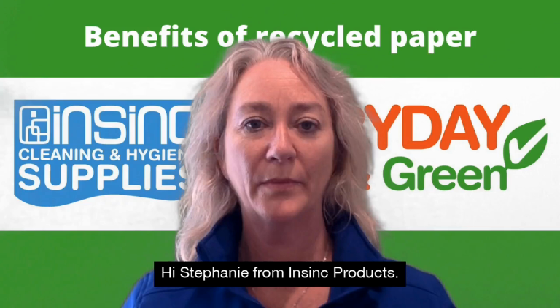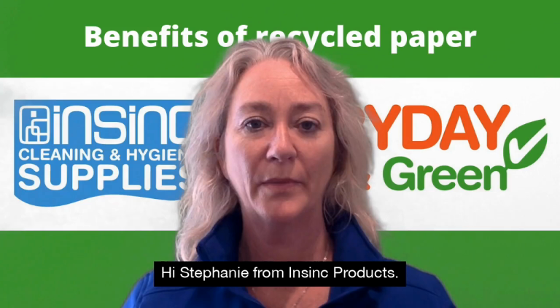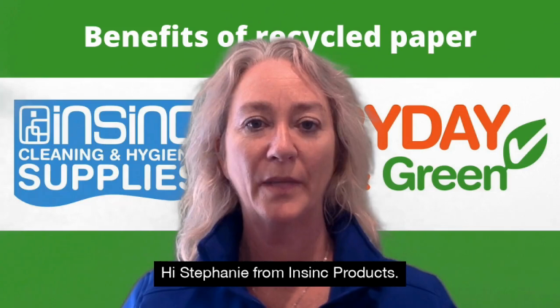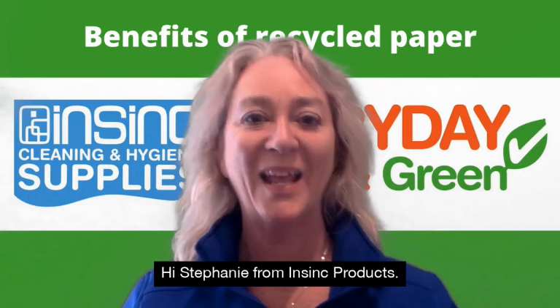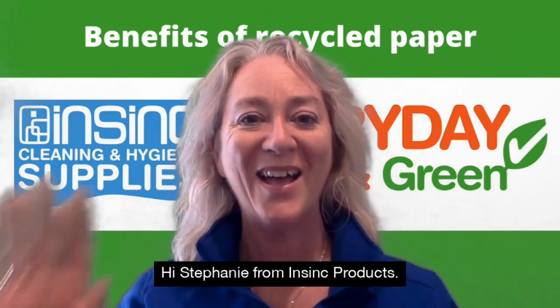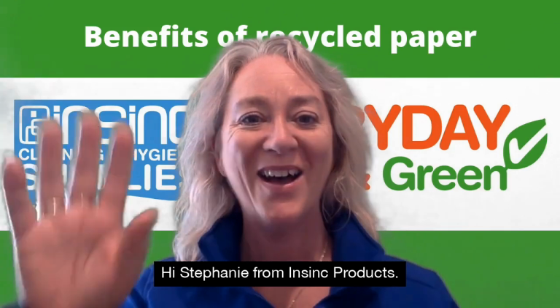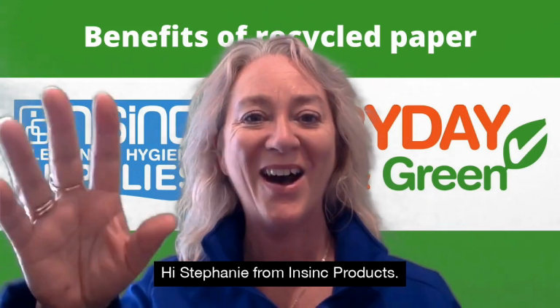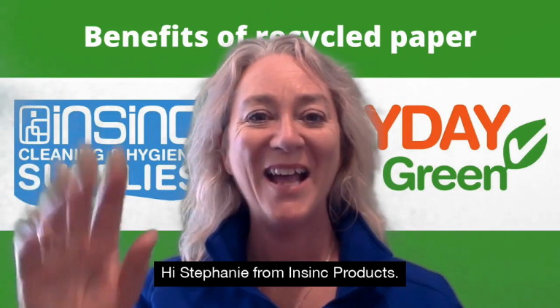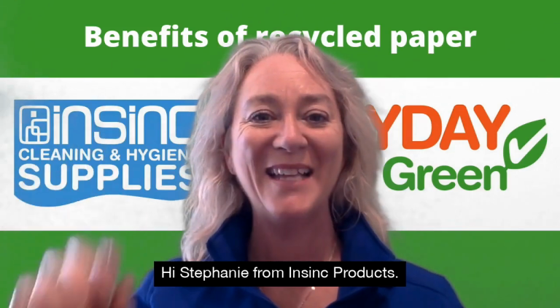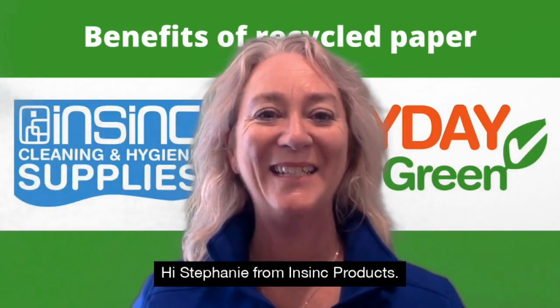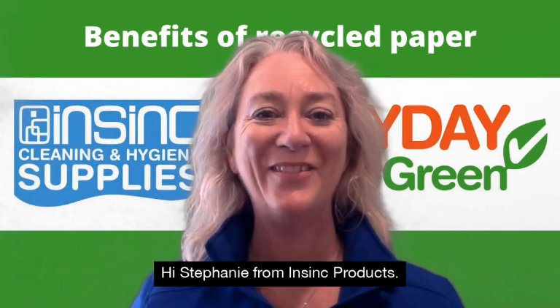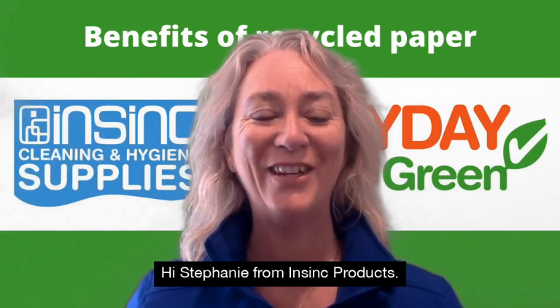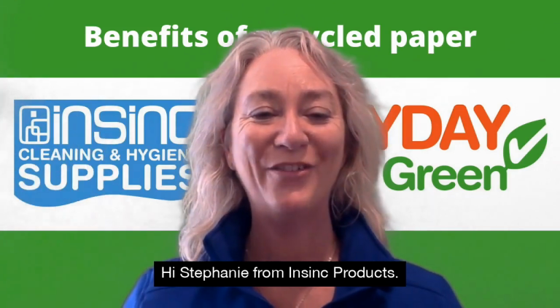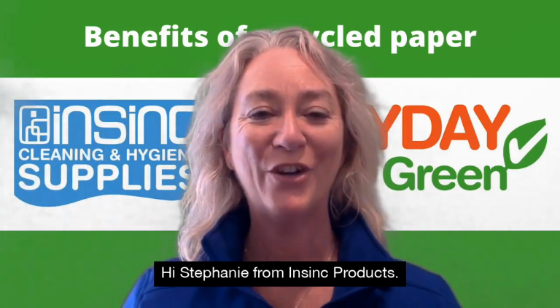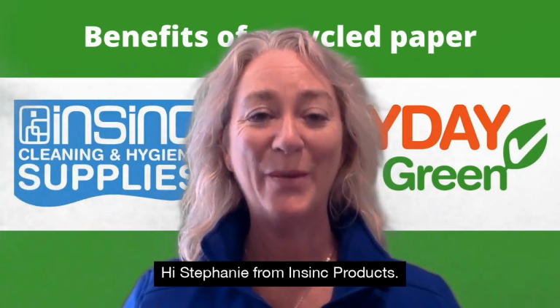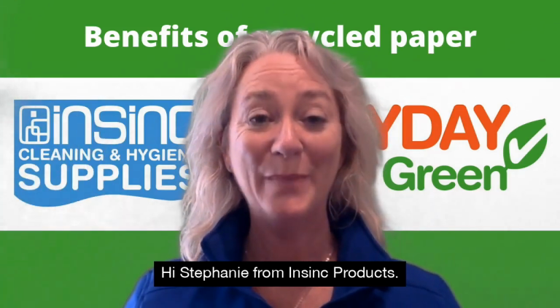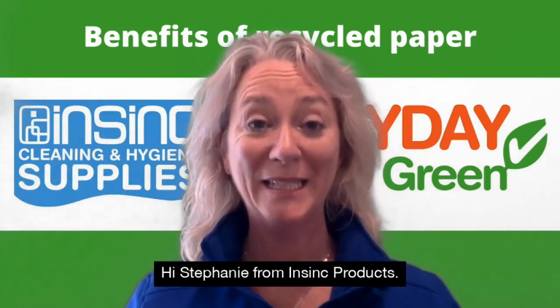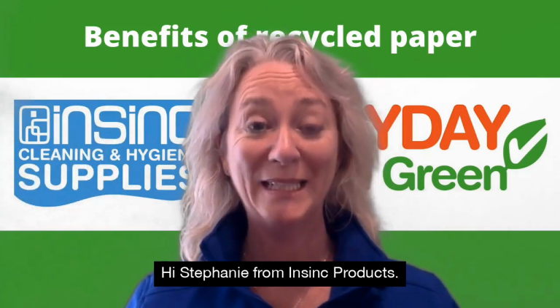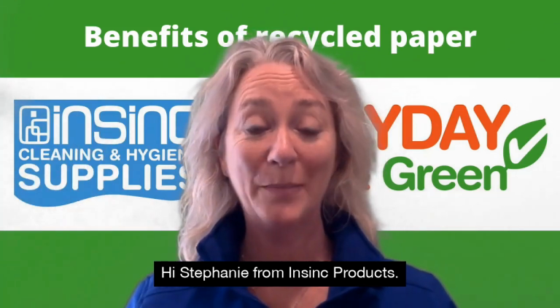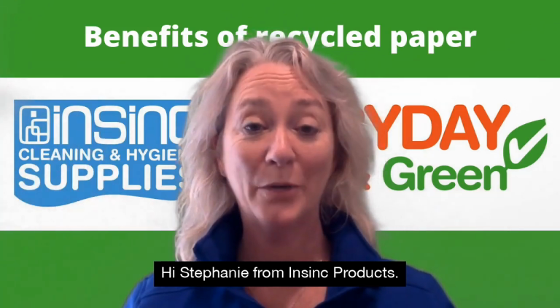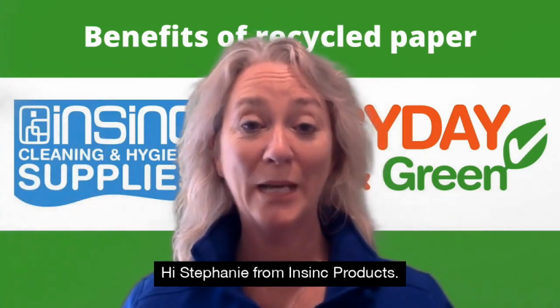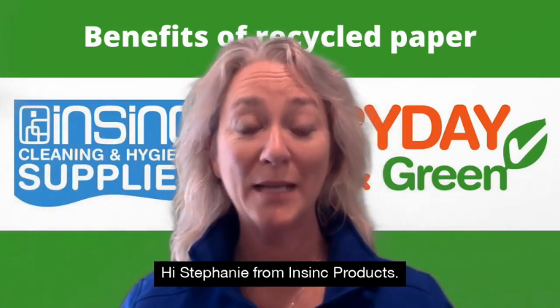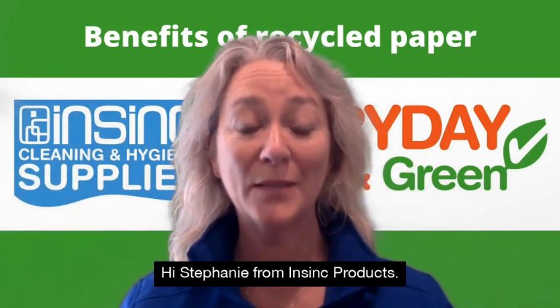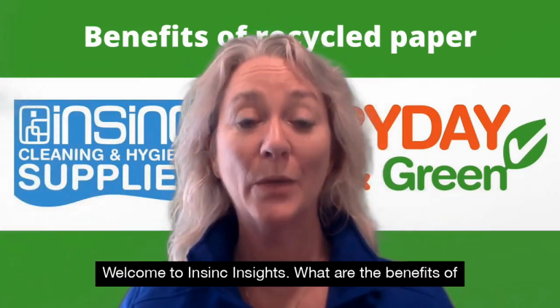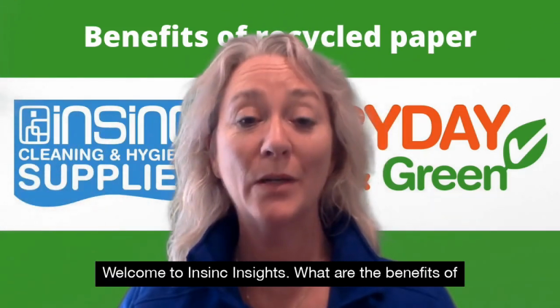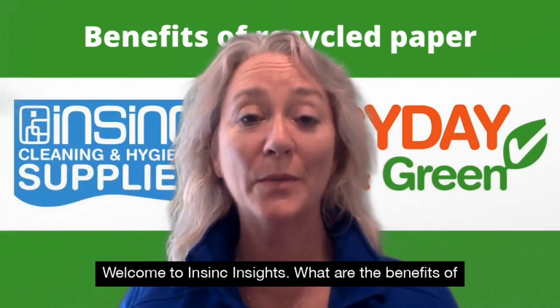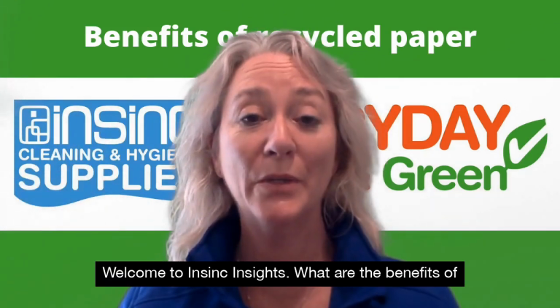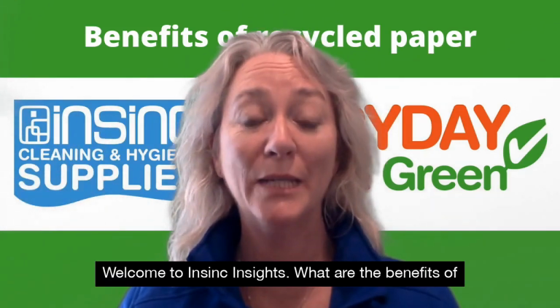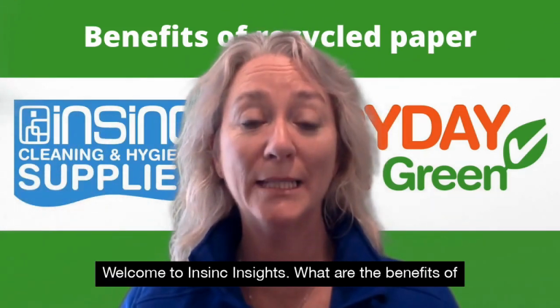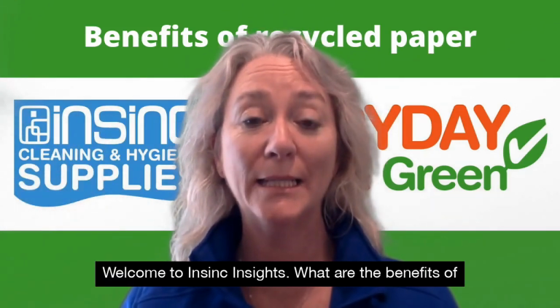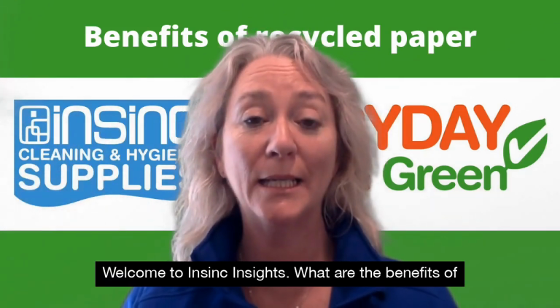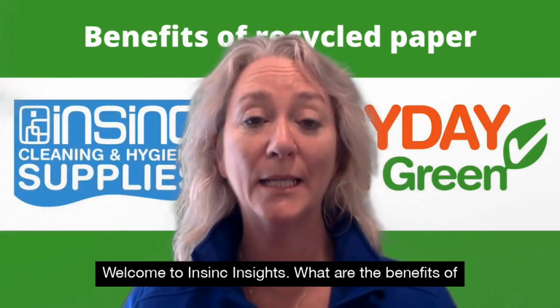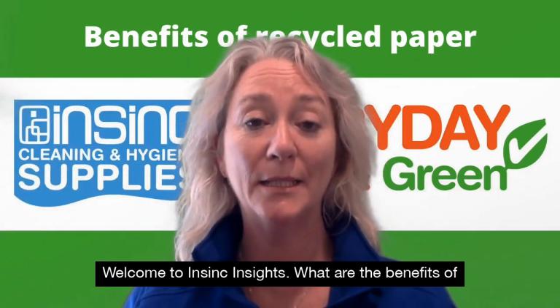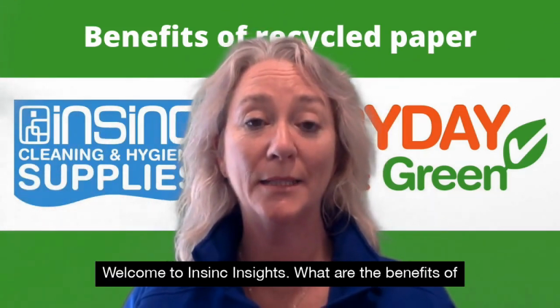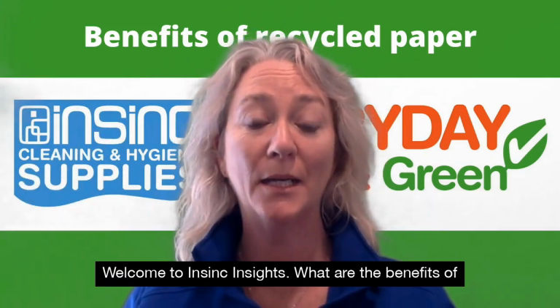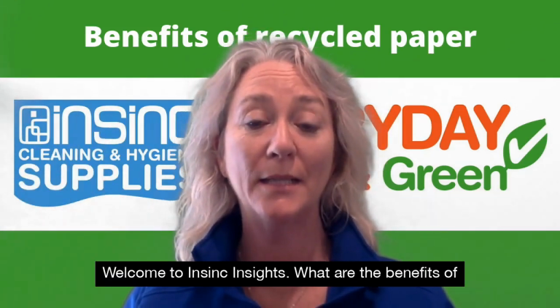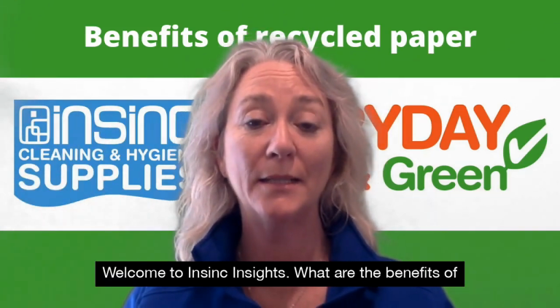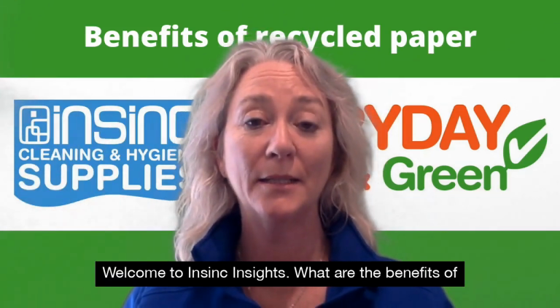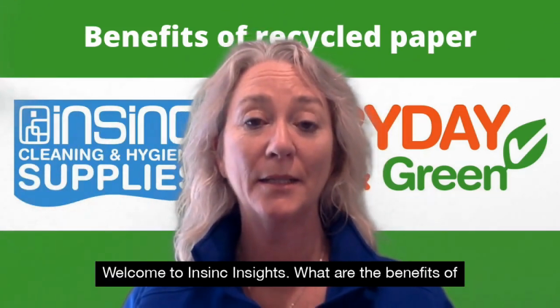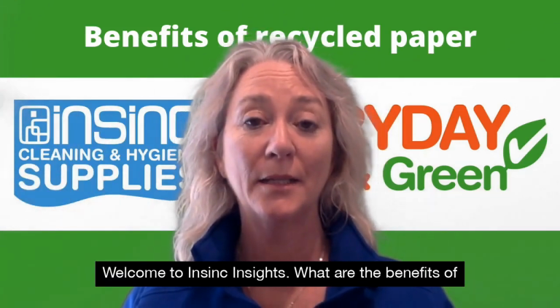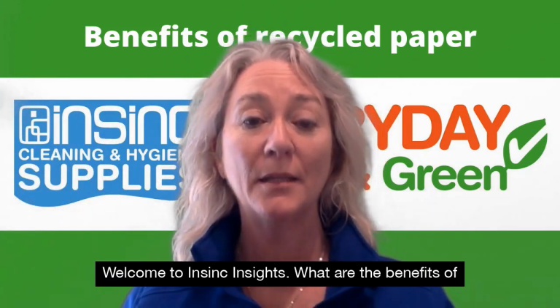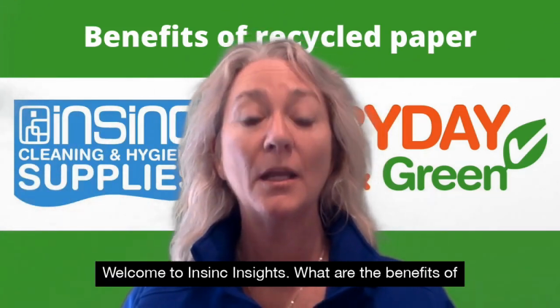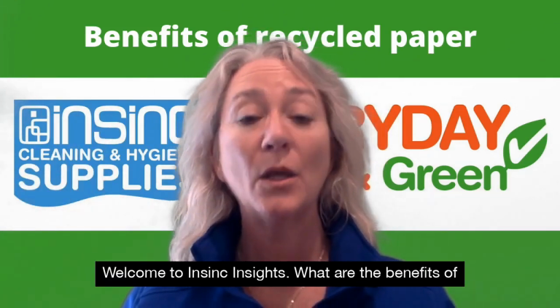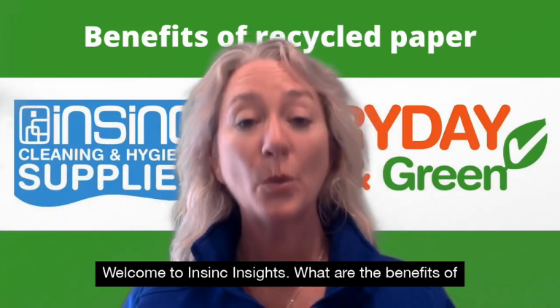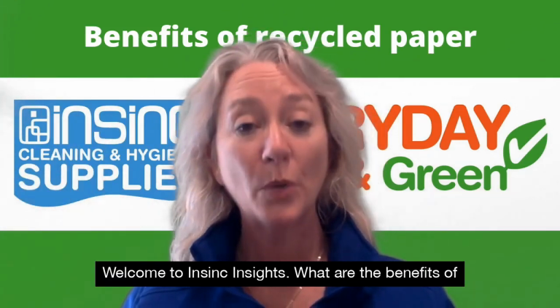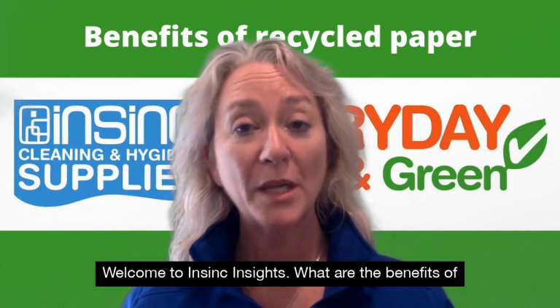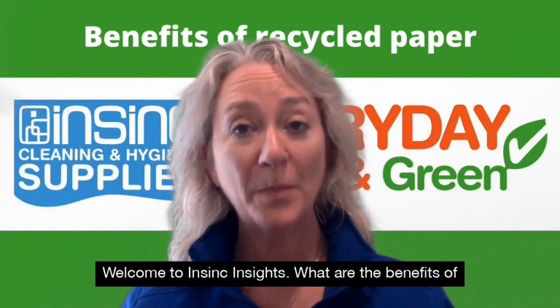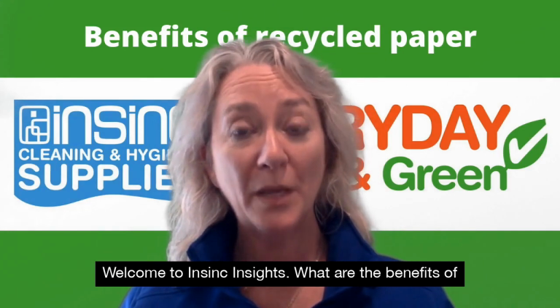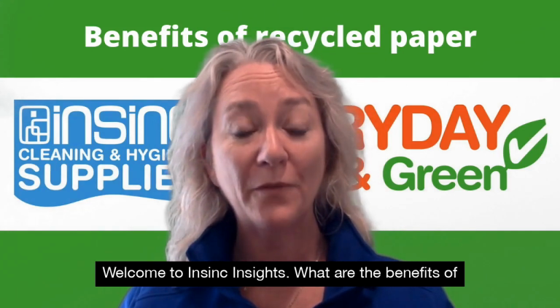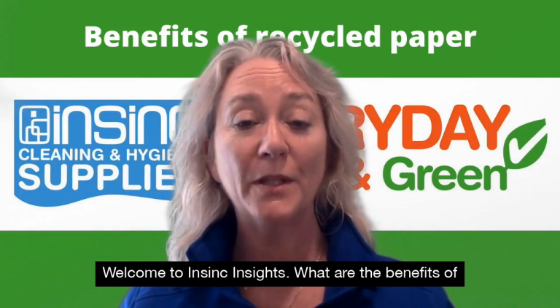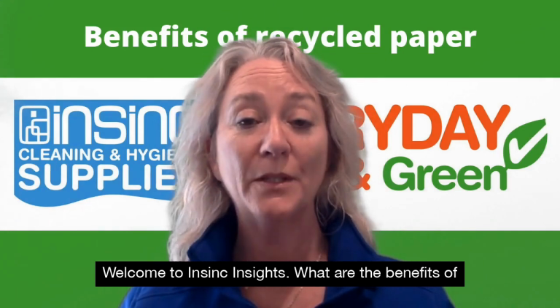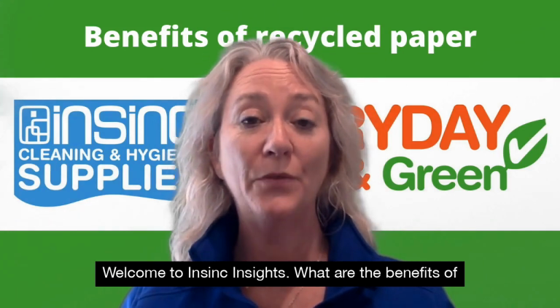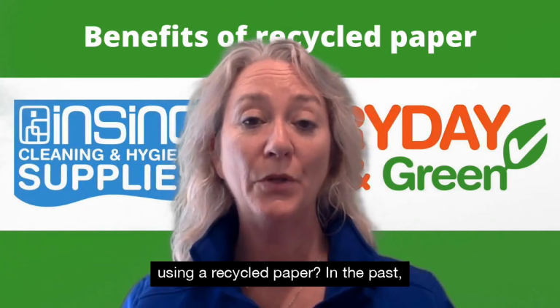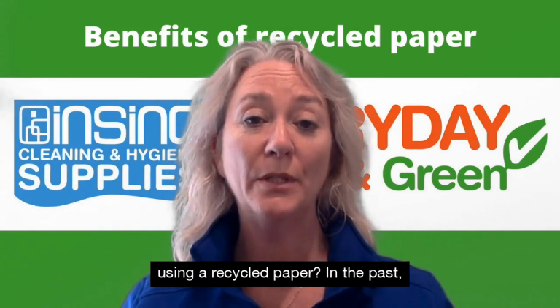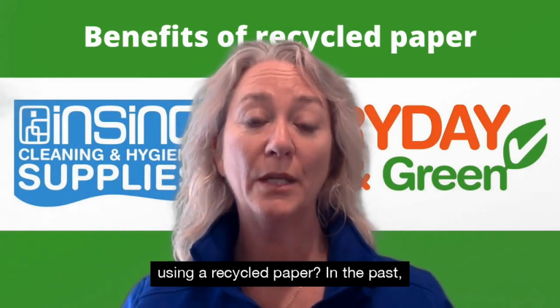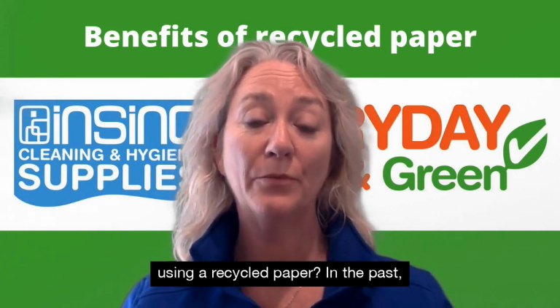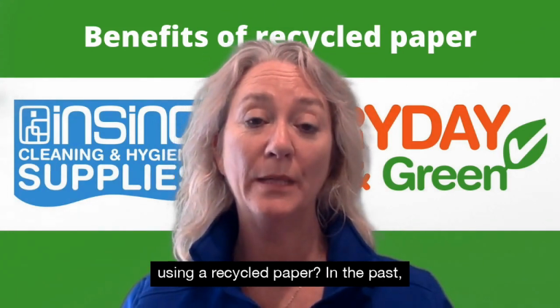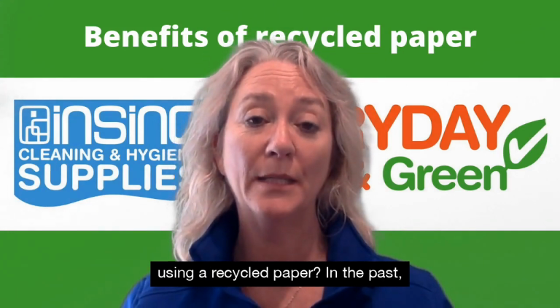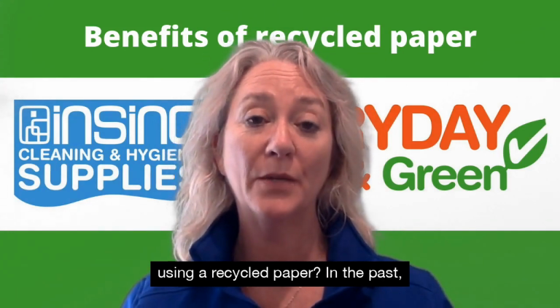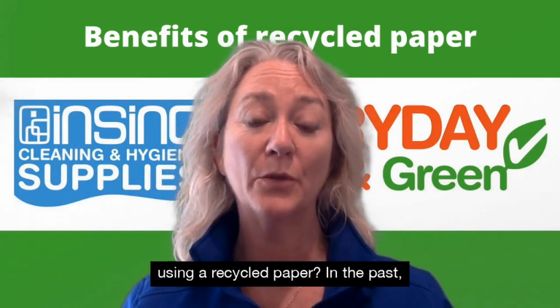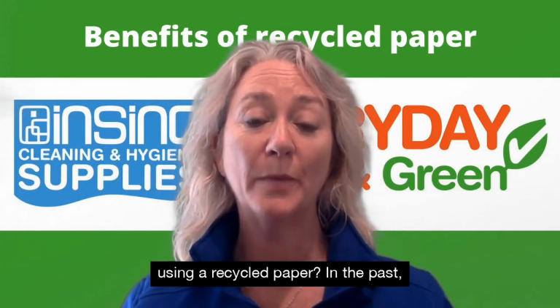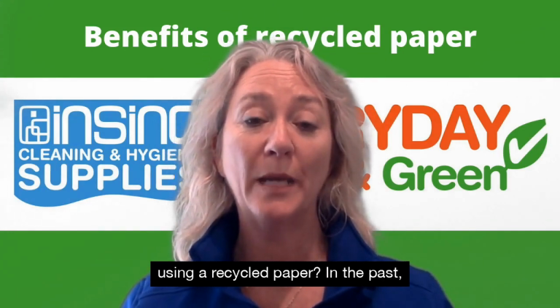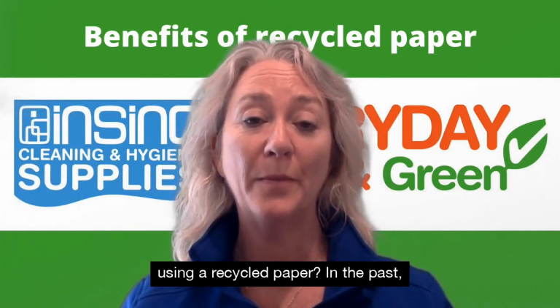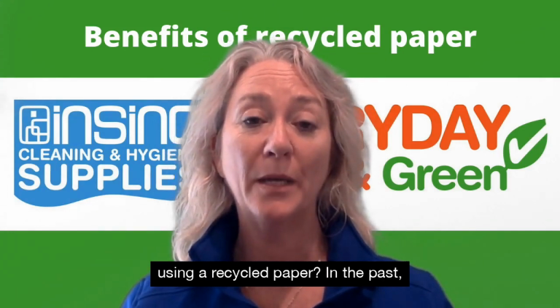Hi, Stephanie from InSync Products. Welcome to InSync Insights. What are the benefits of using recycled paper?